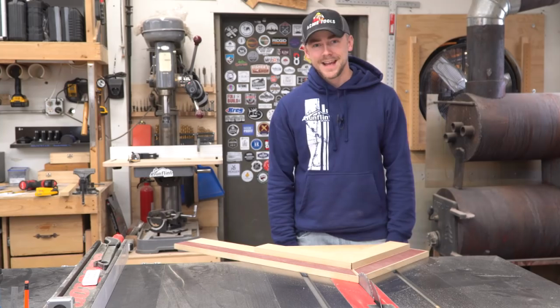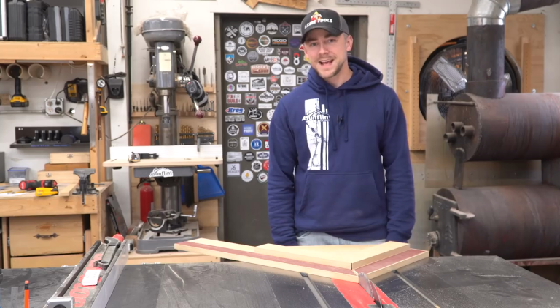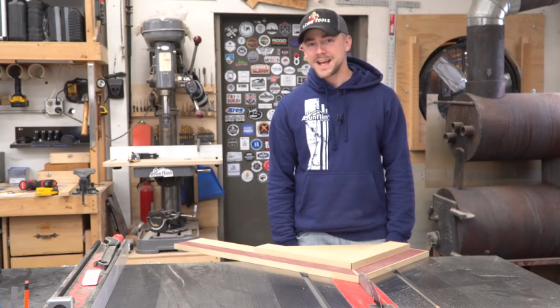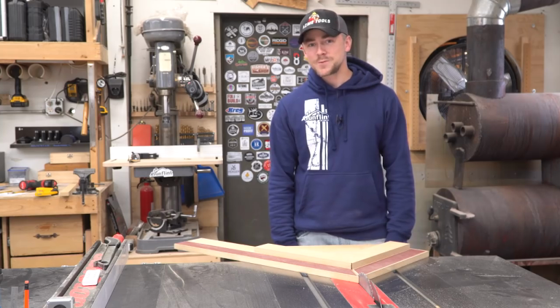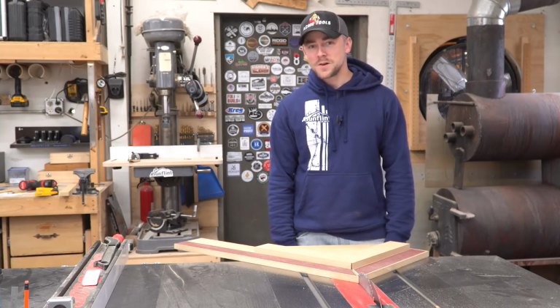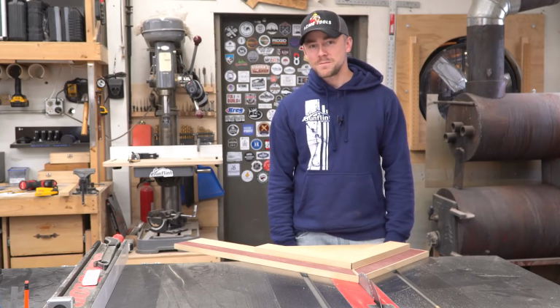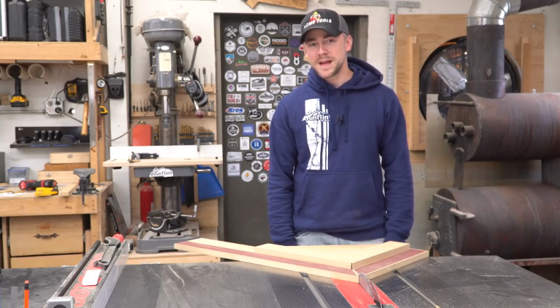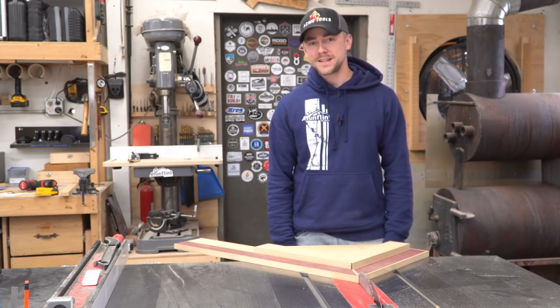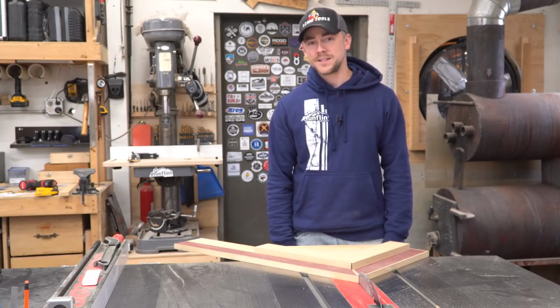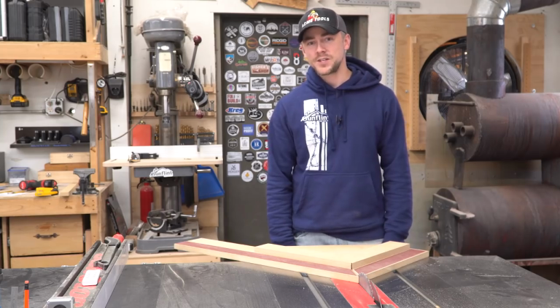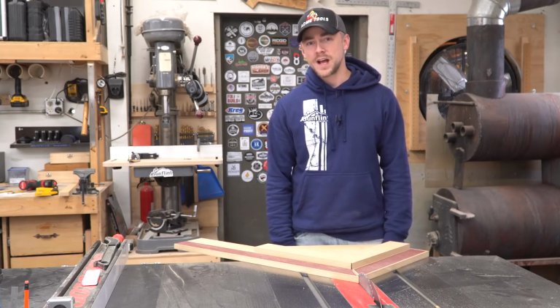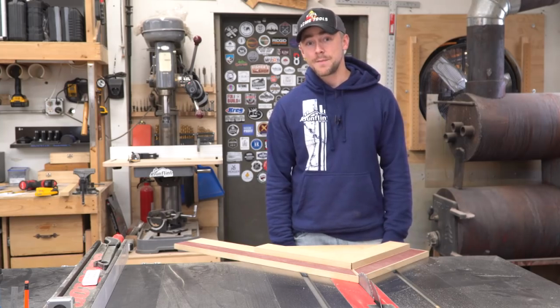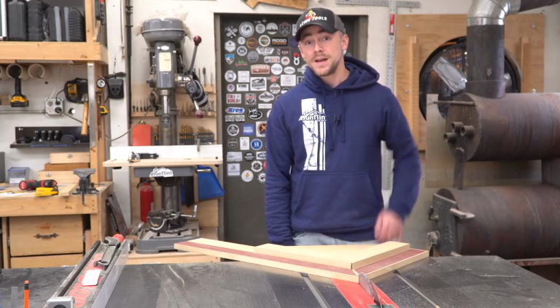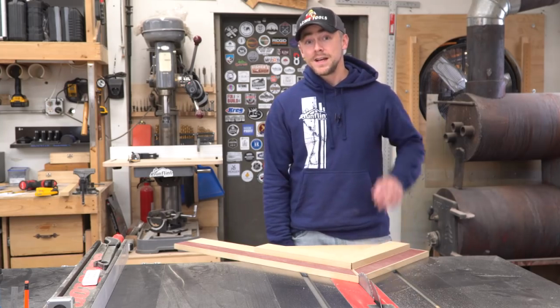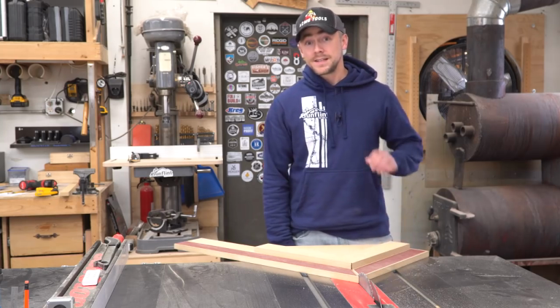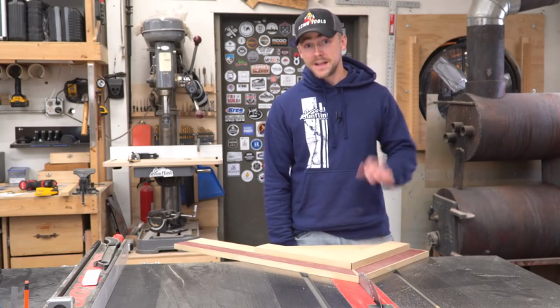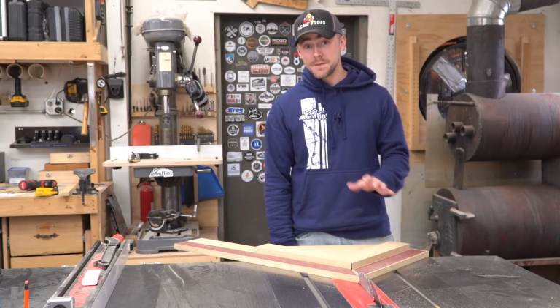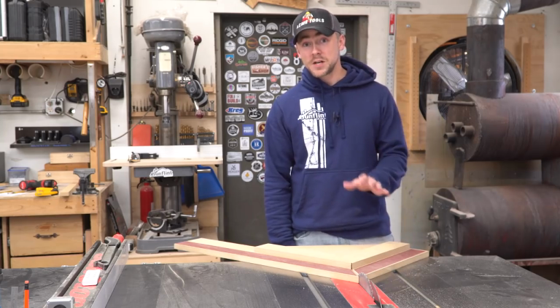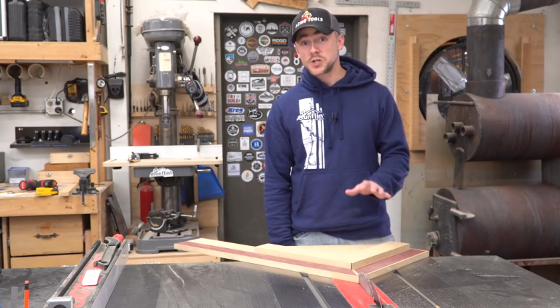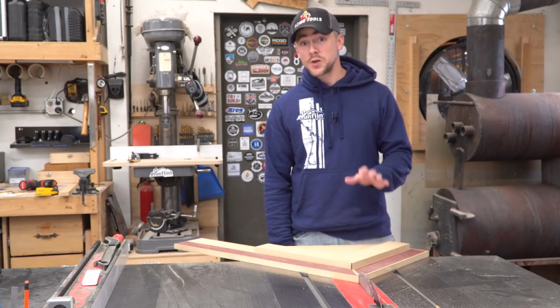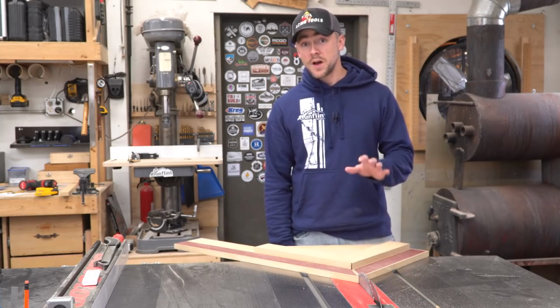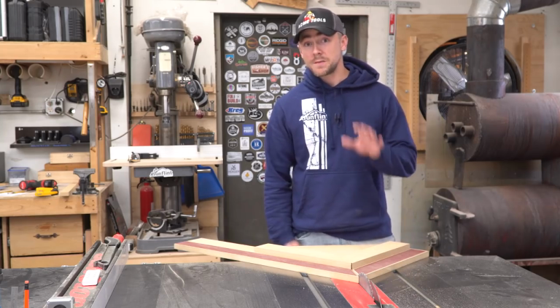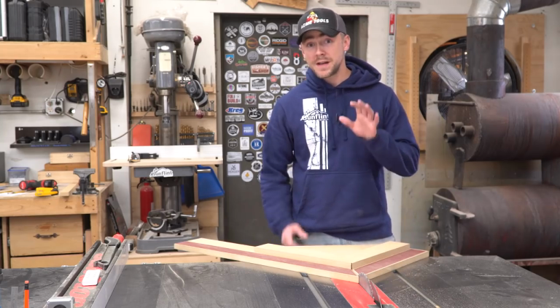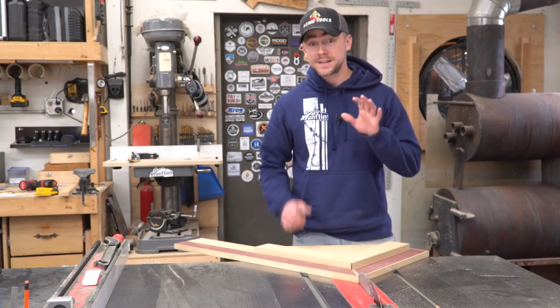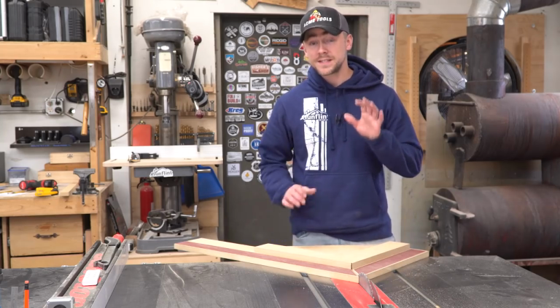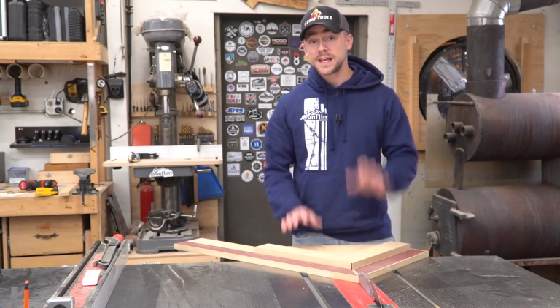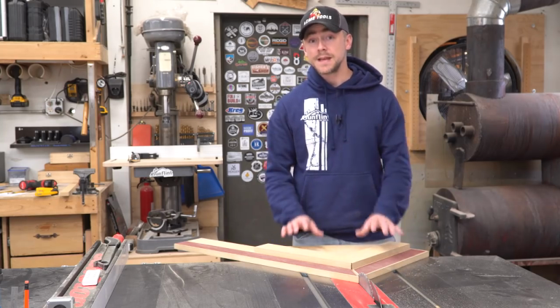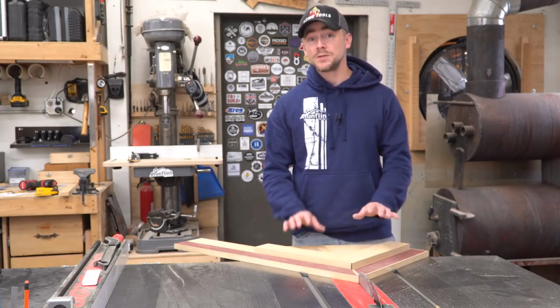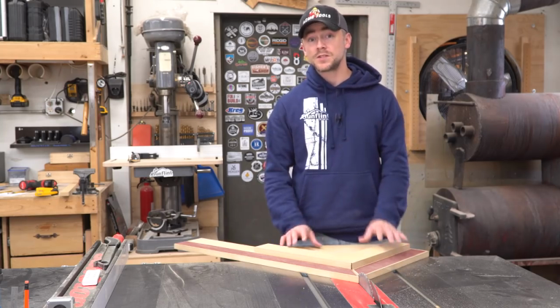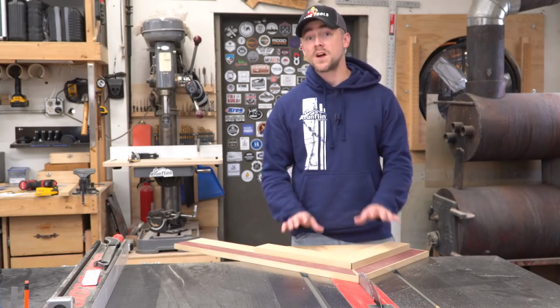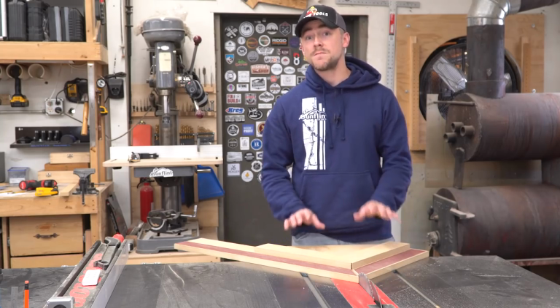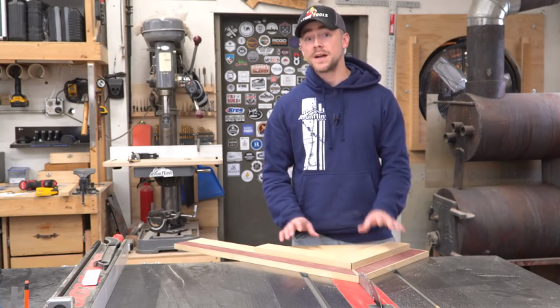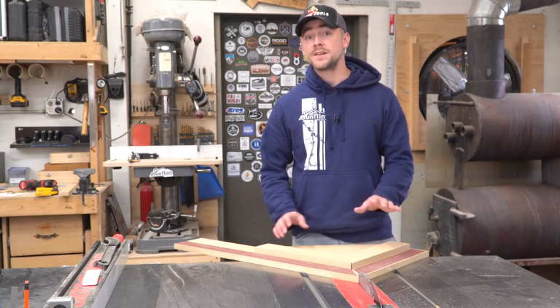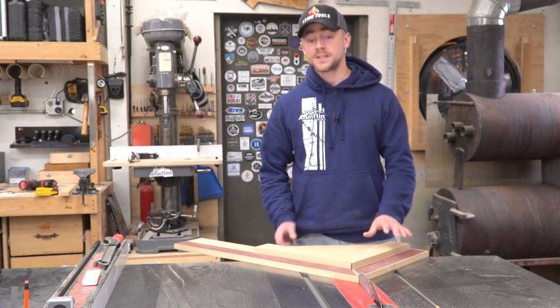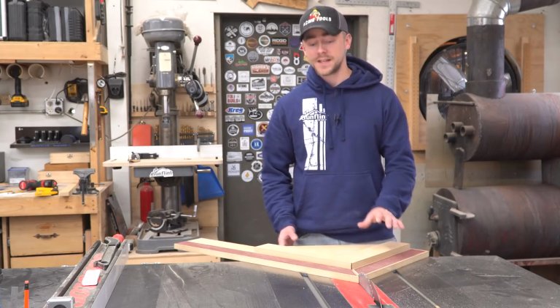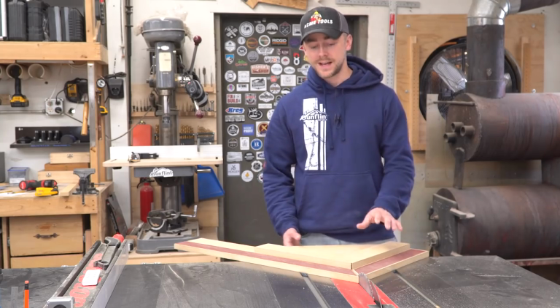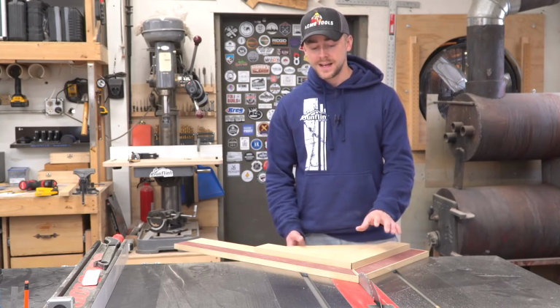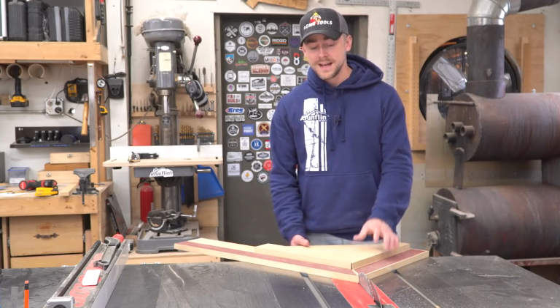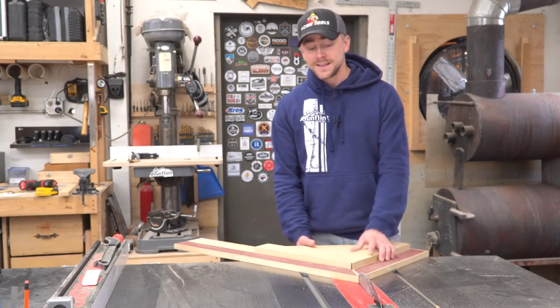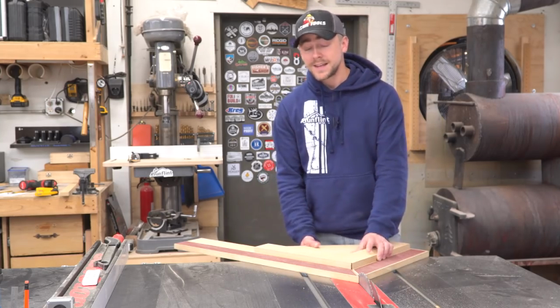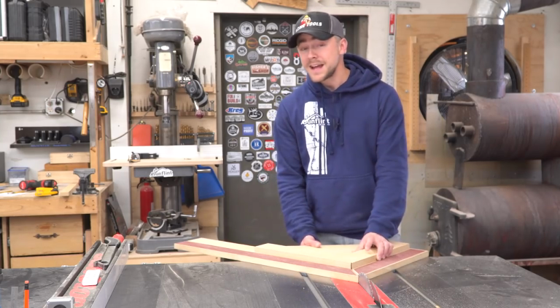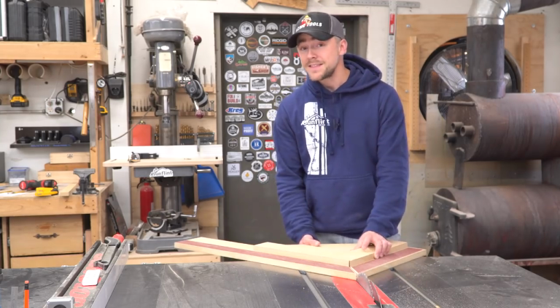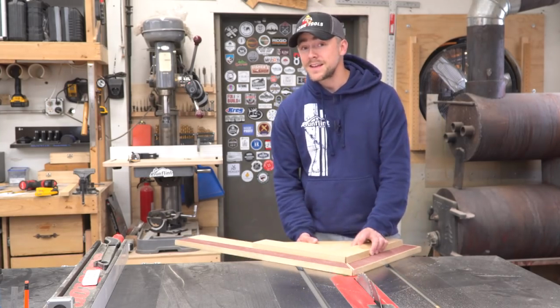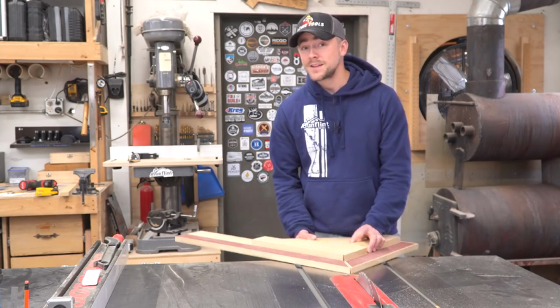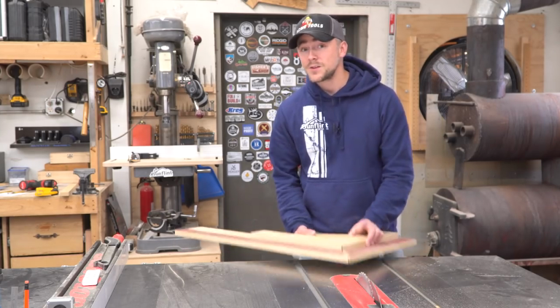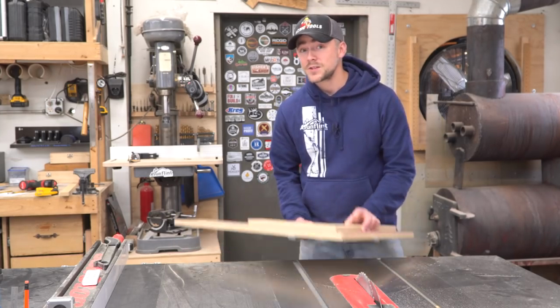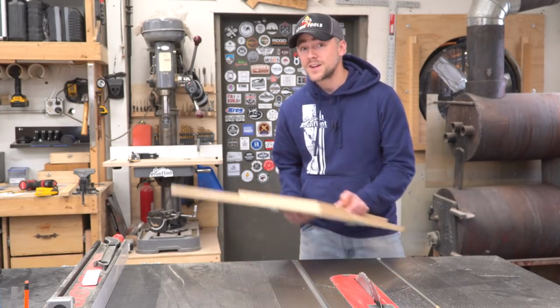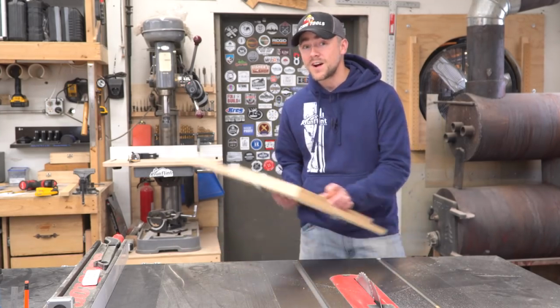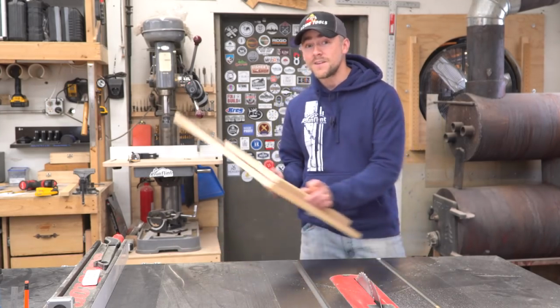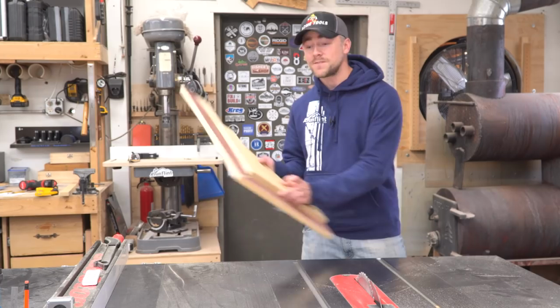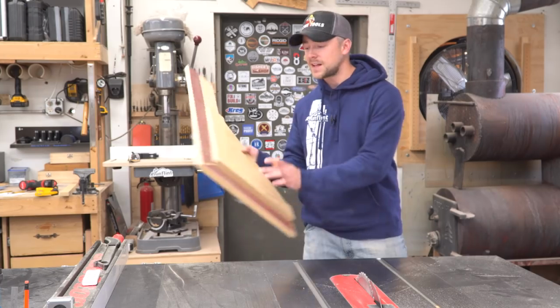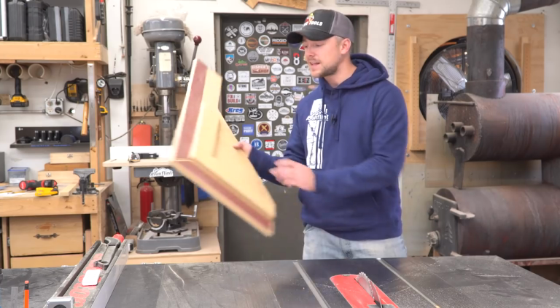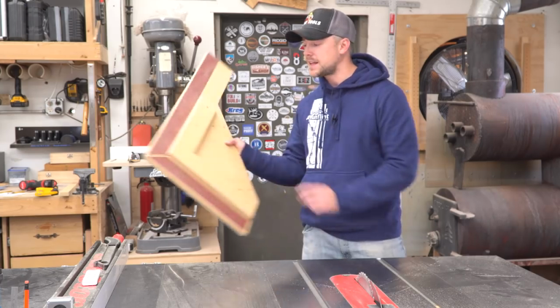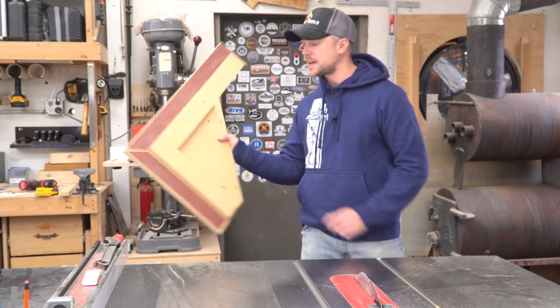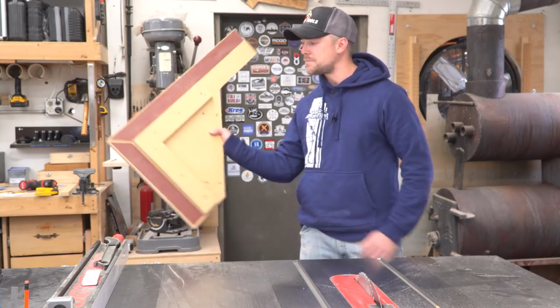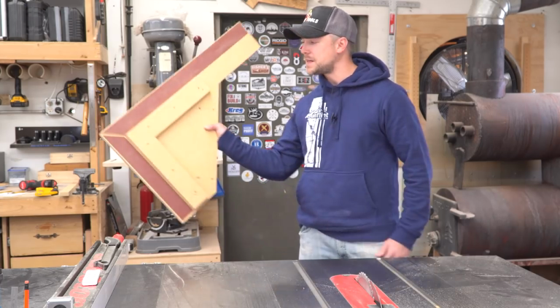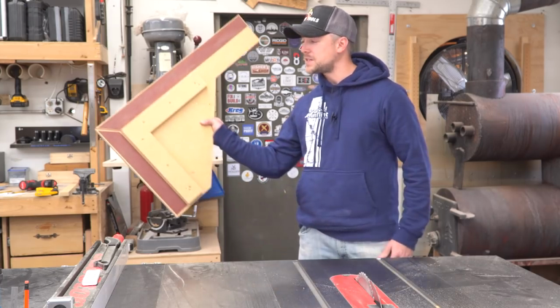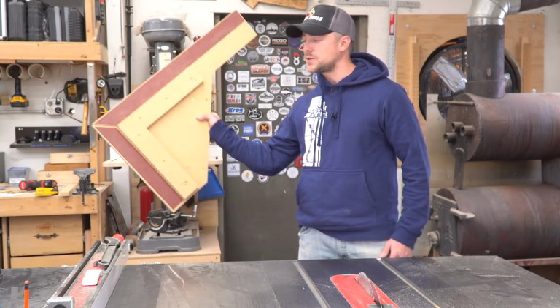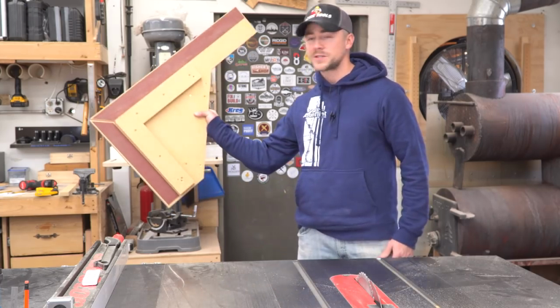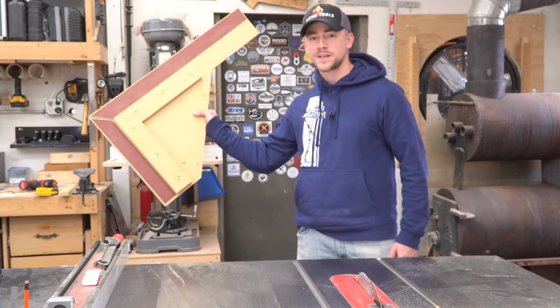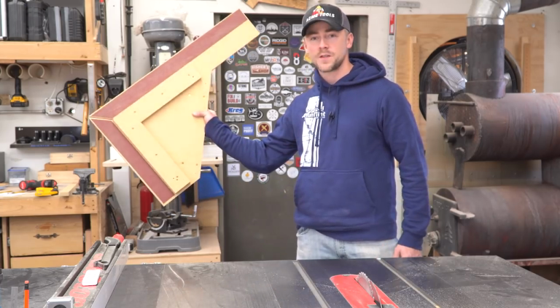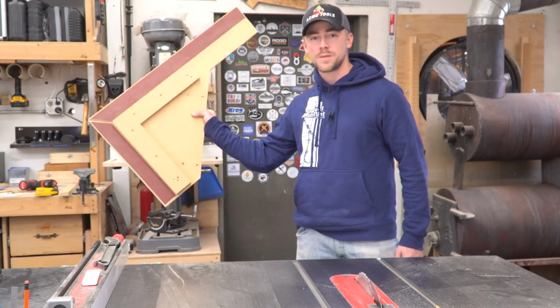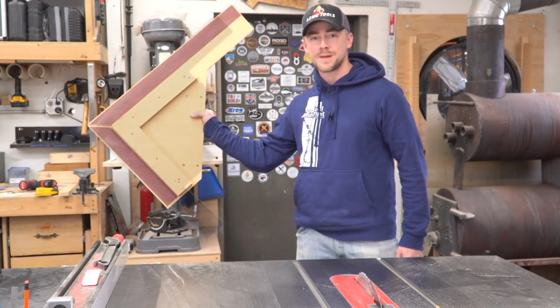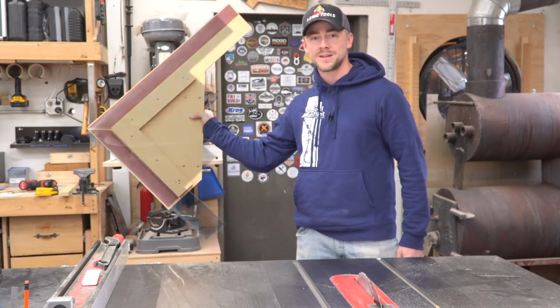Hey guys, welcome back to the shop. Today I'm going to show you how to make this table saw miter sled that I think looks an awful lot like a B2 stealth bomber.